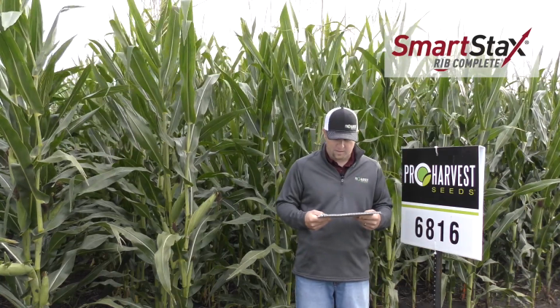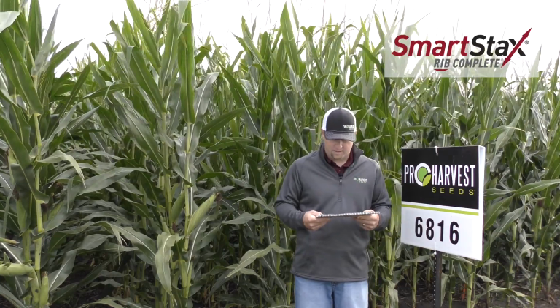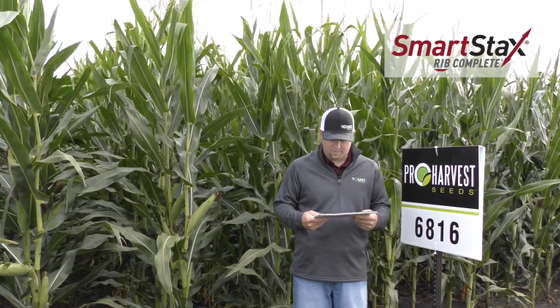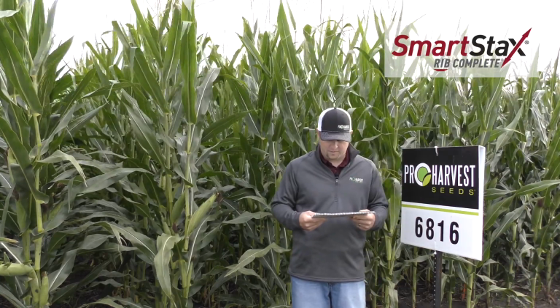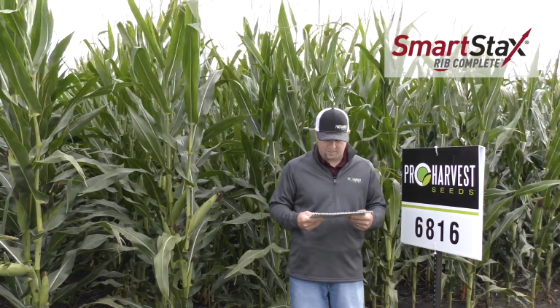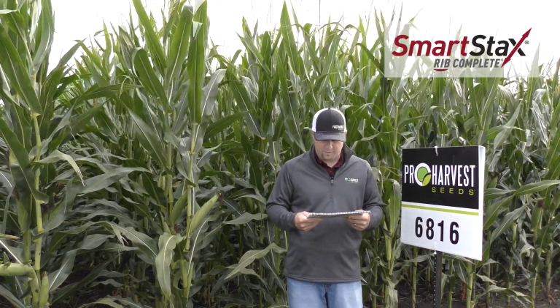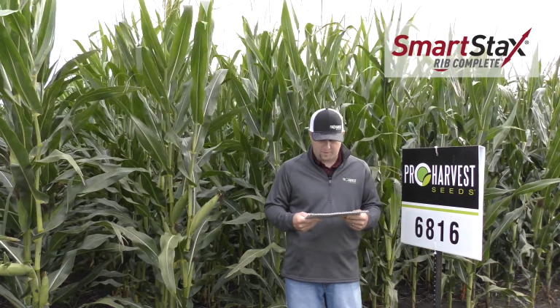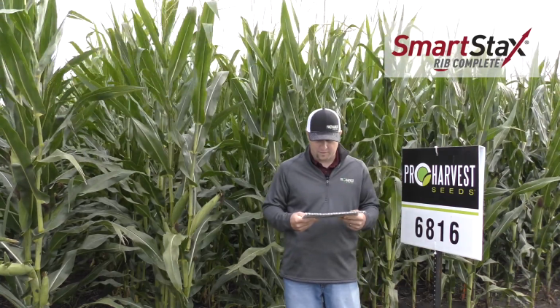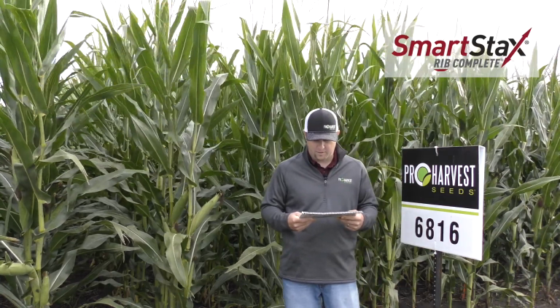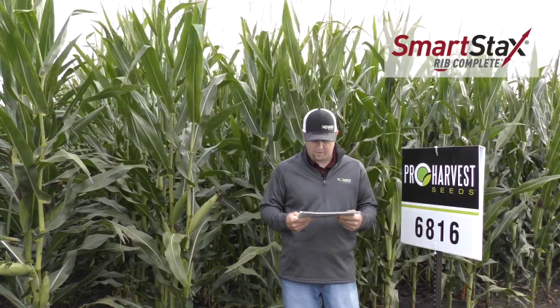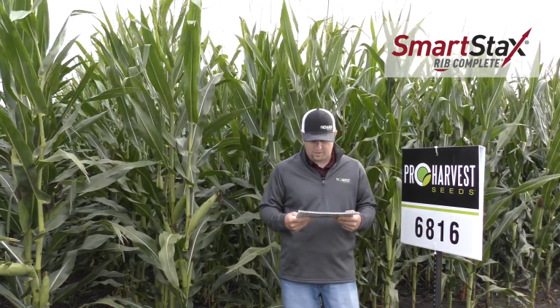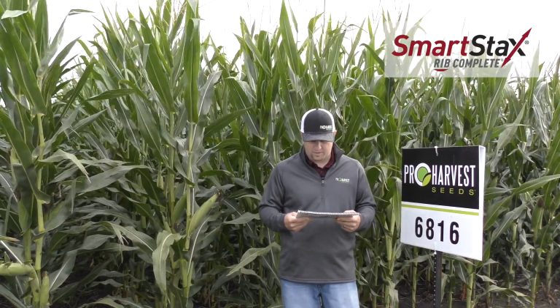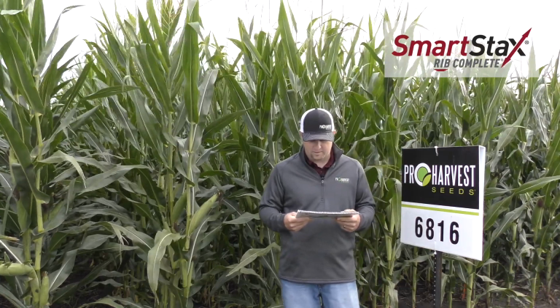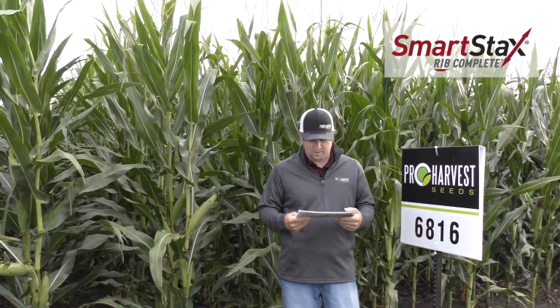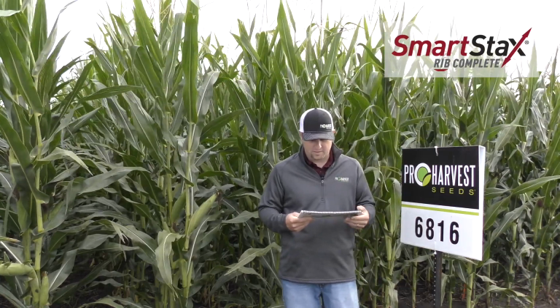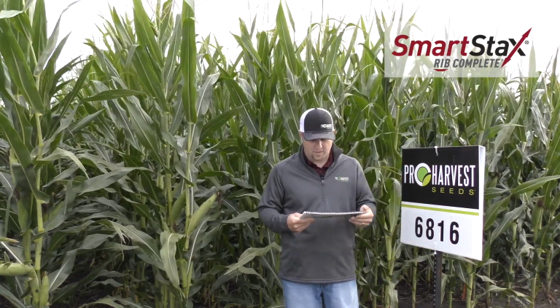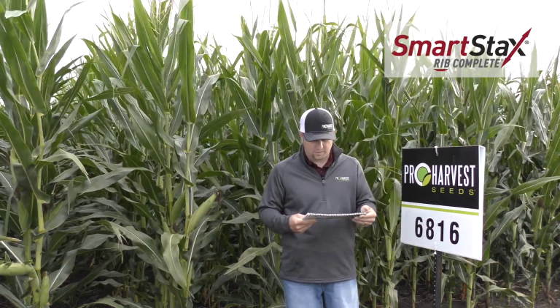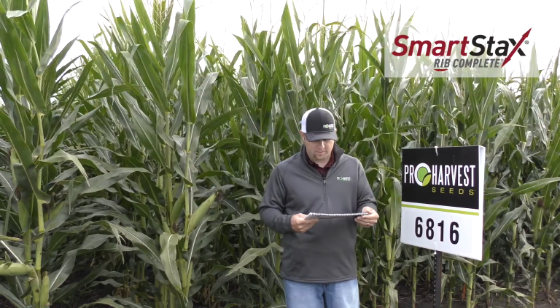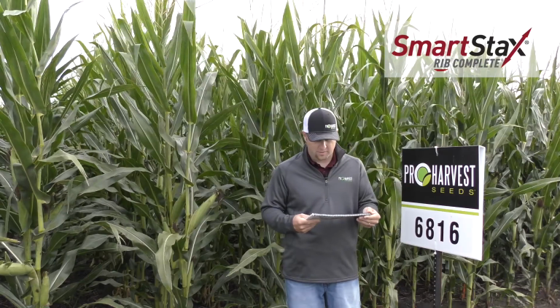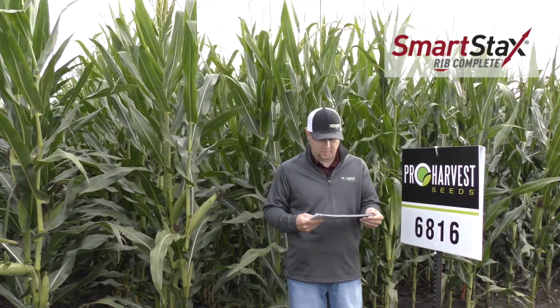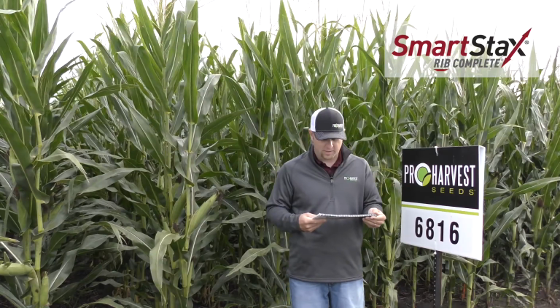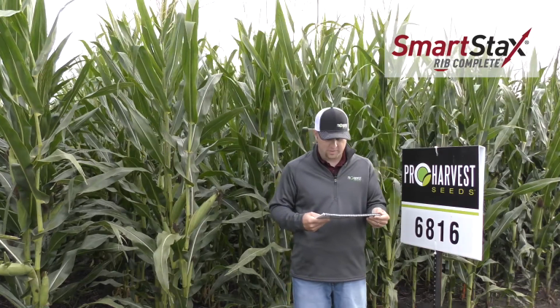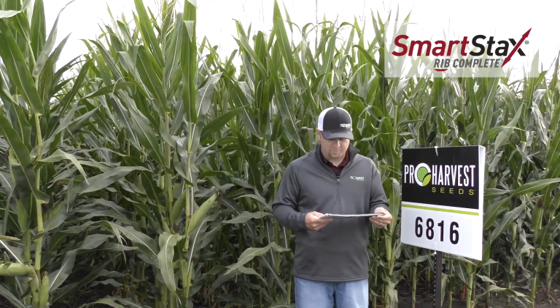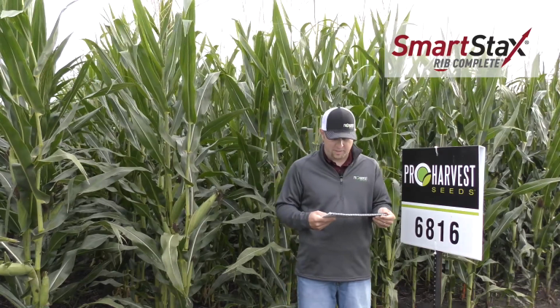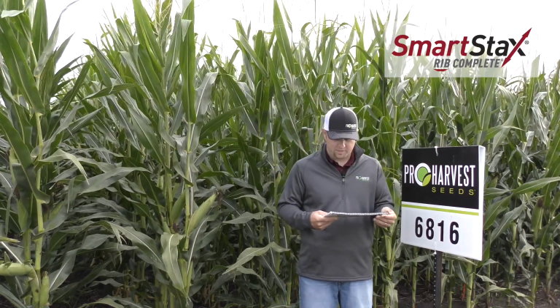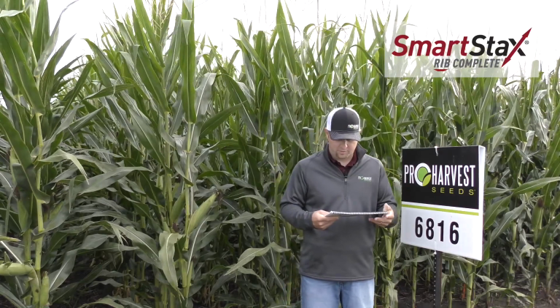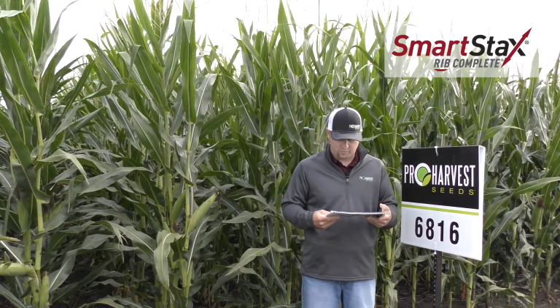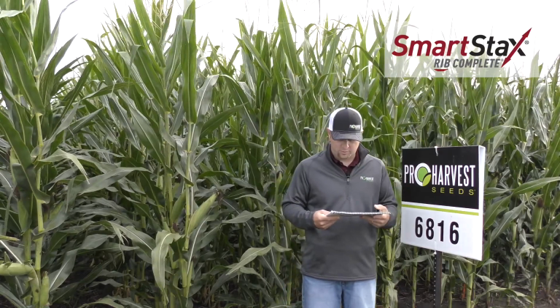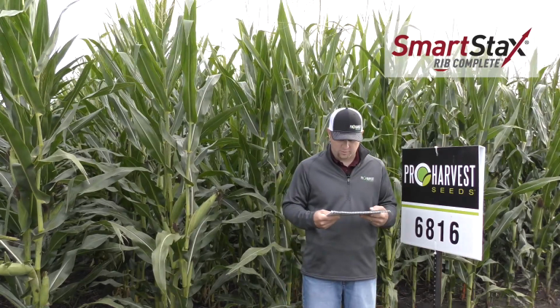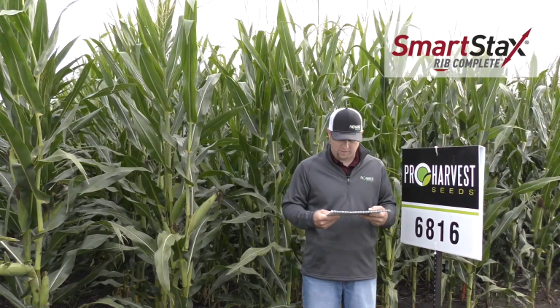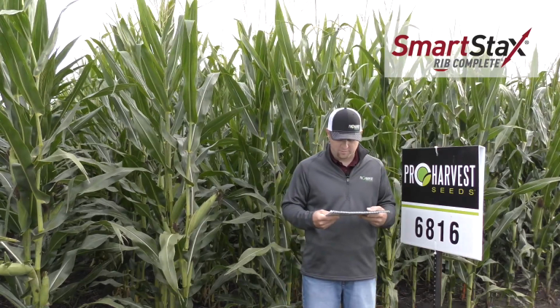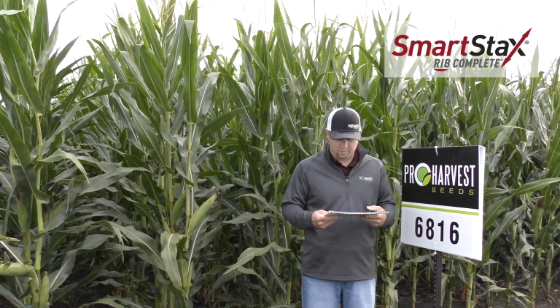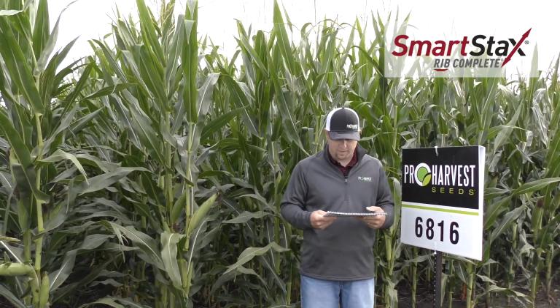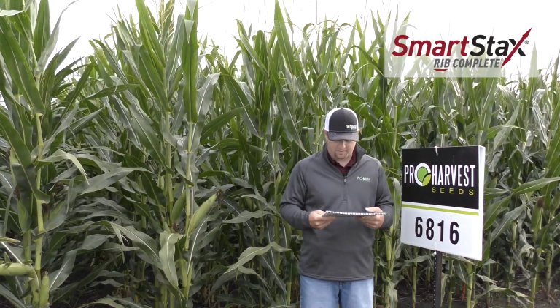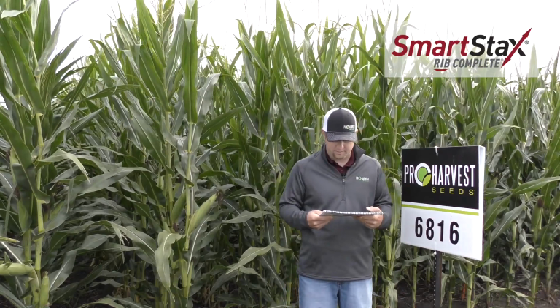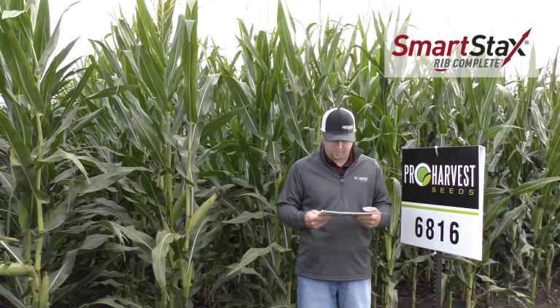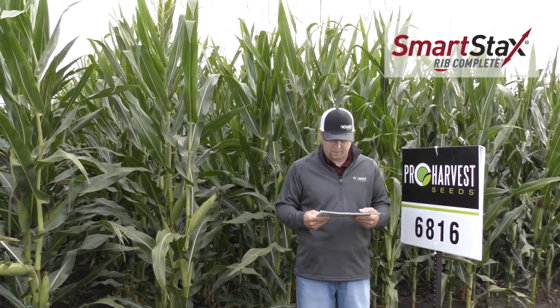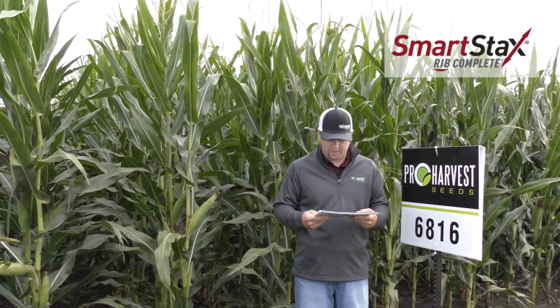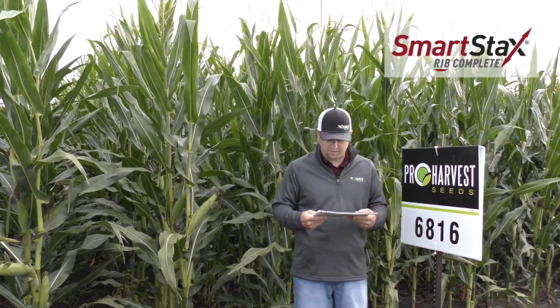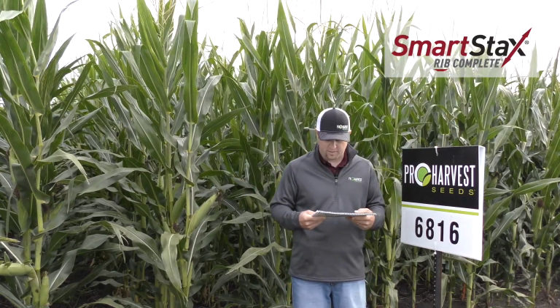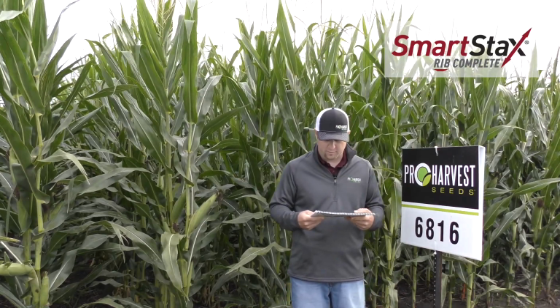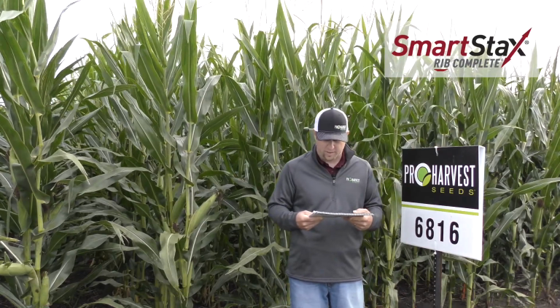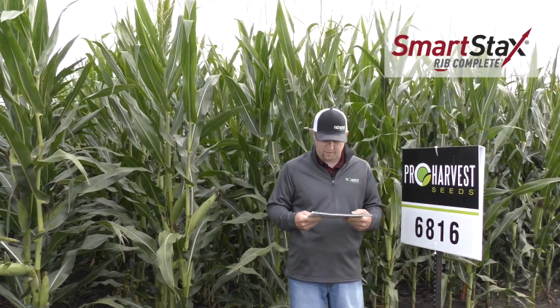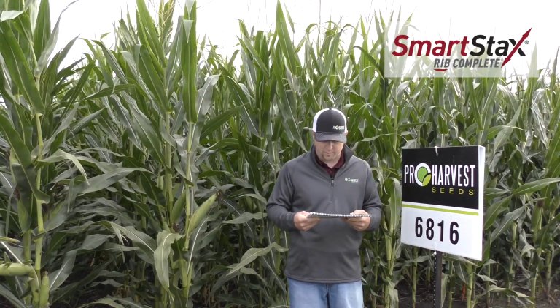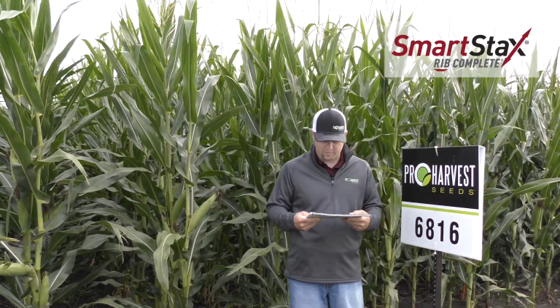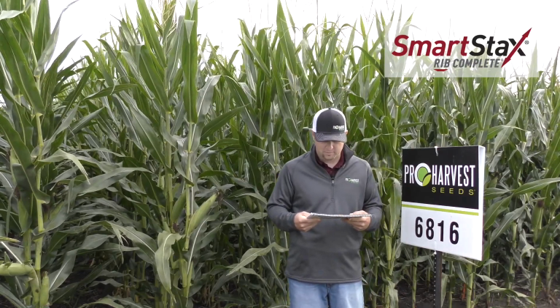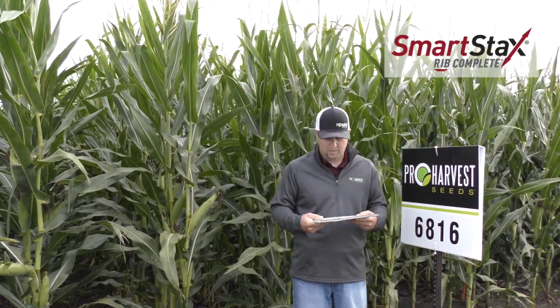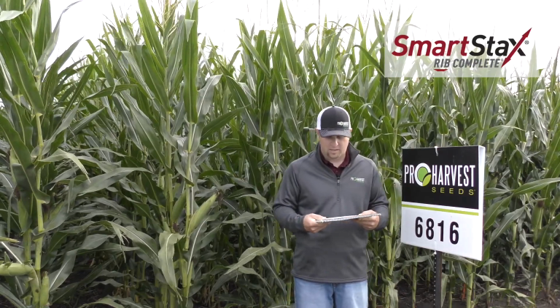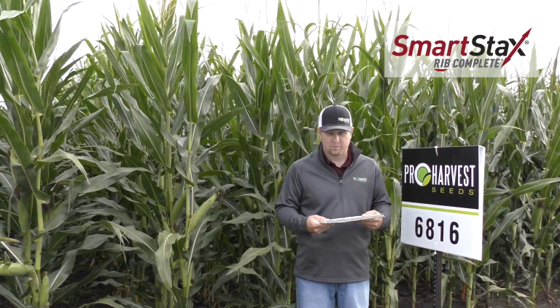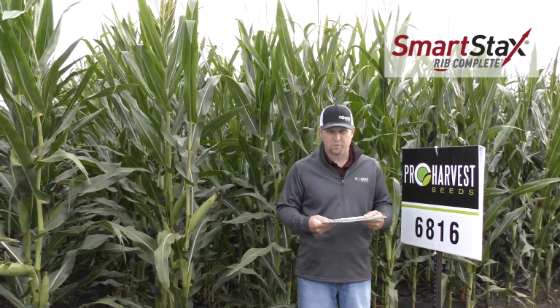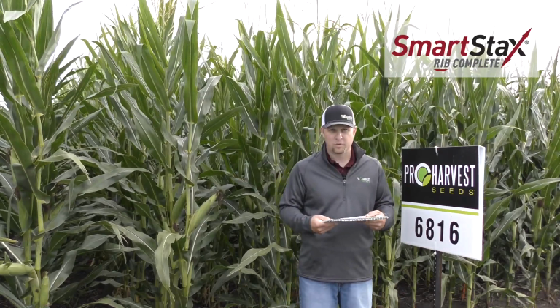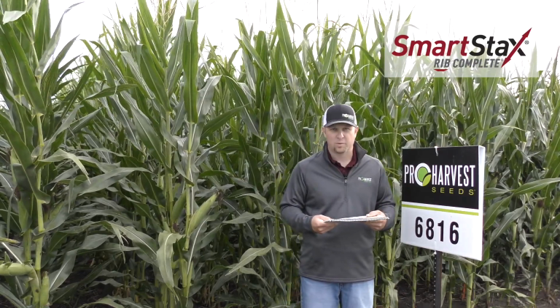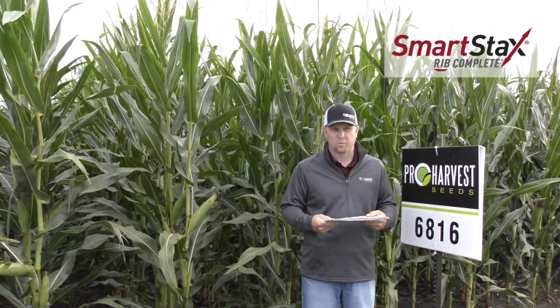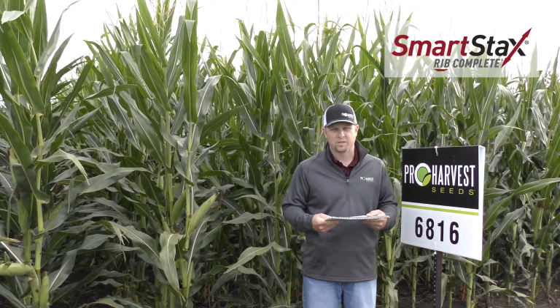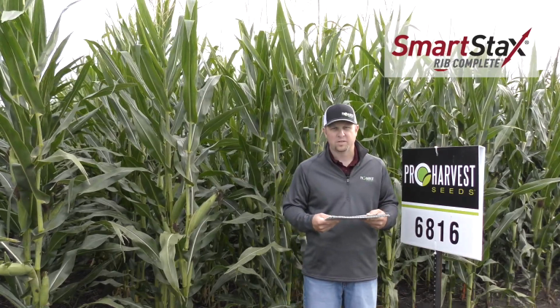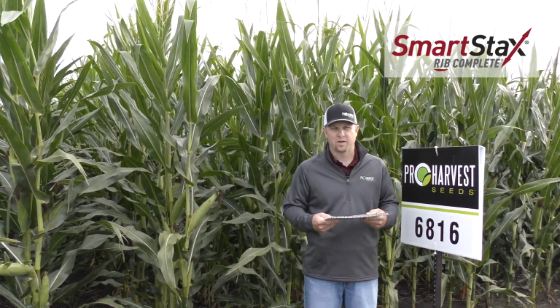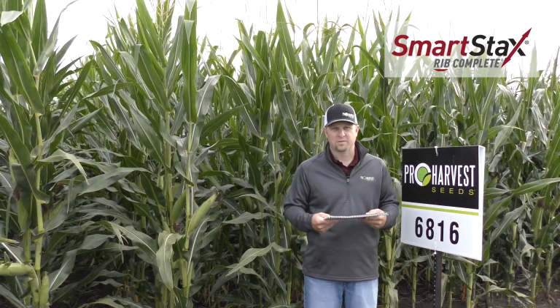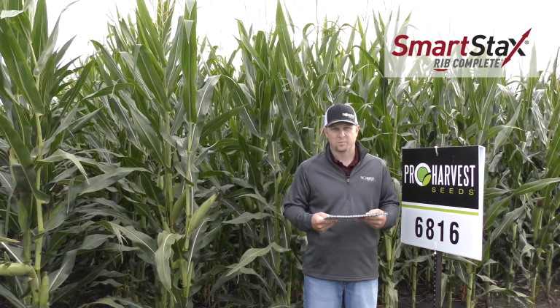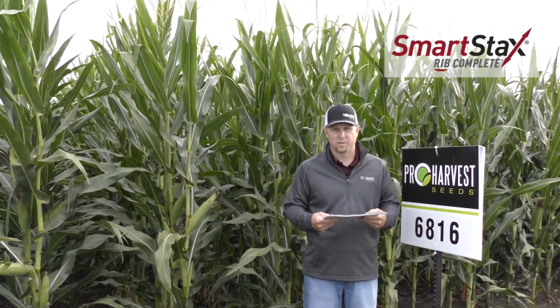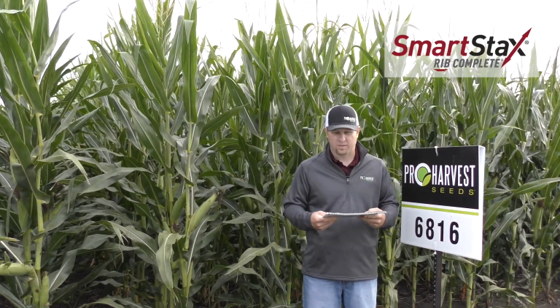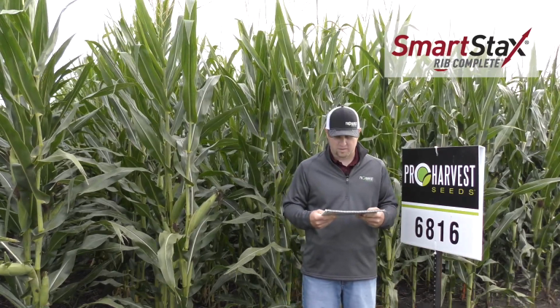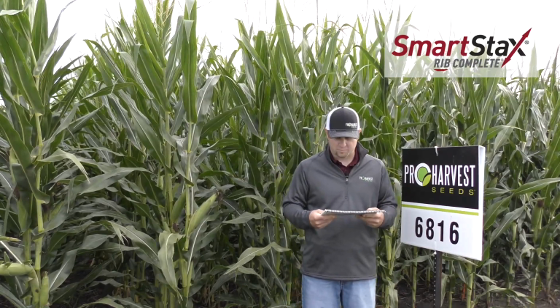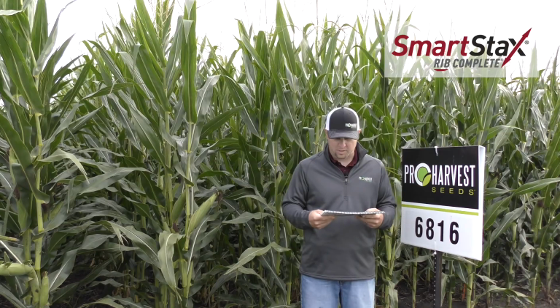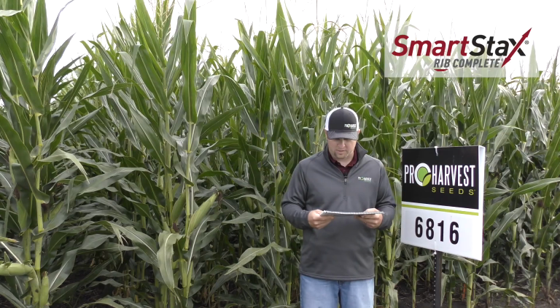Has very good disease tolerance on gray leaf spot and northern corn leaf blight, and good against anthracnose. You do want to watch Goss's Wilt on this product.